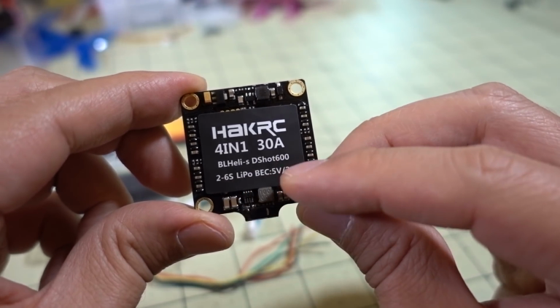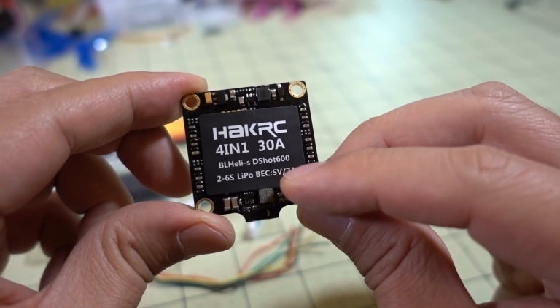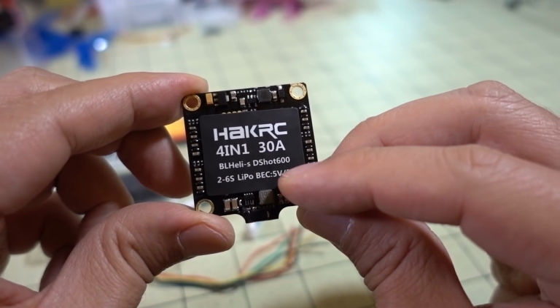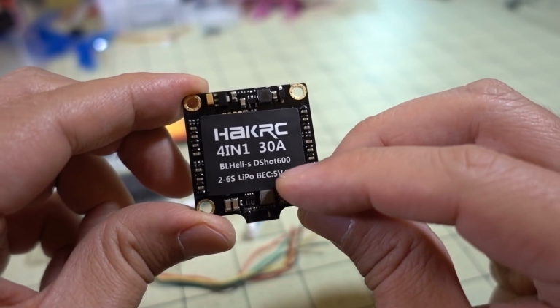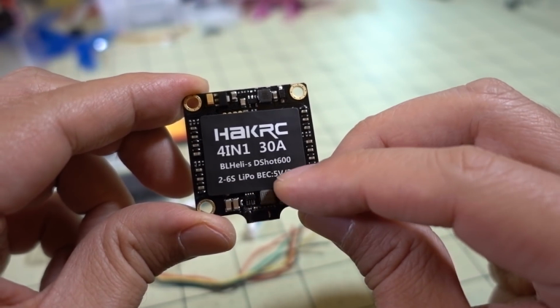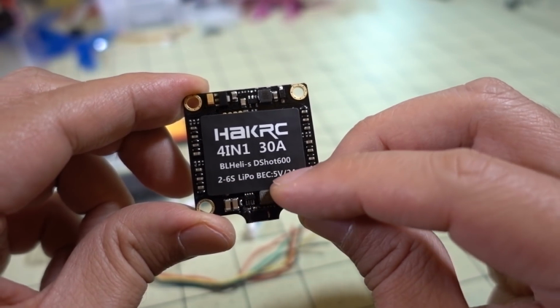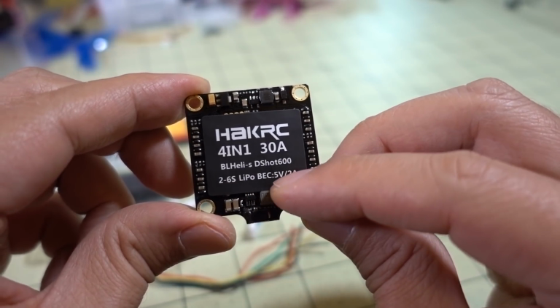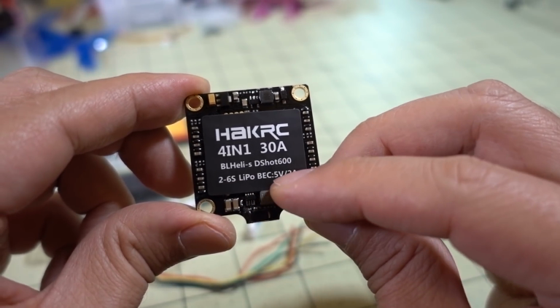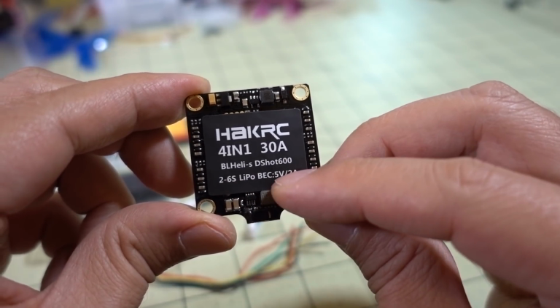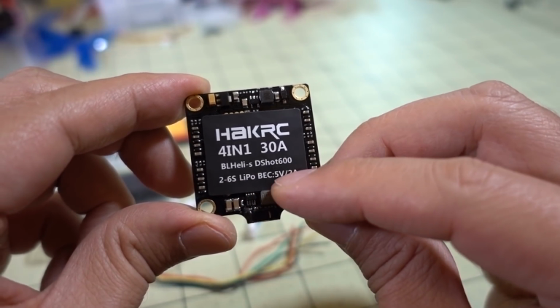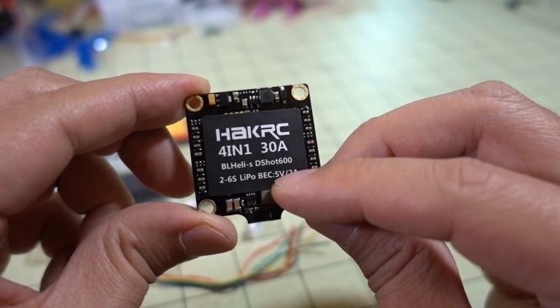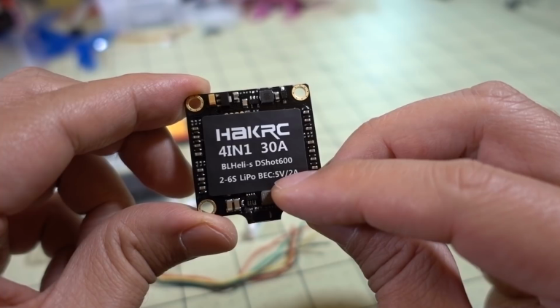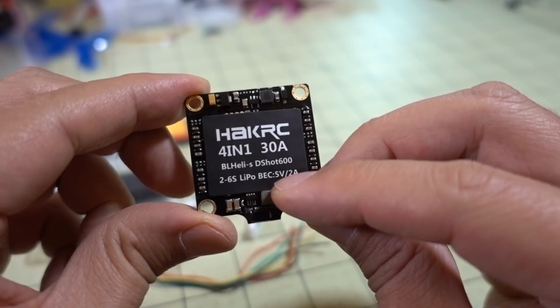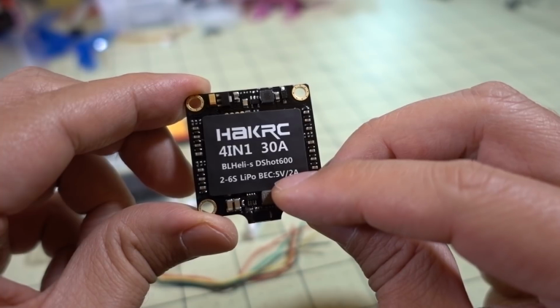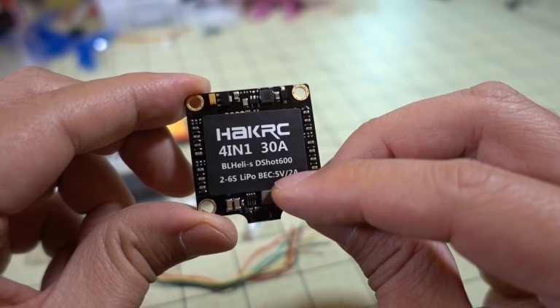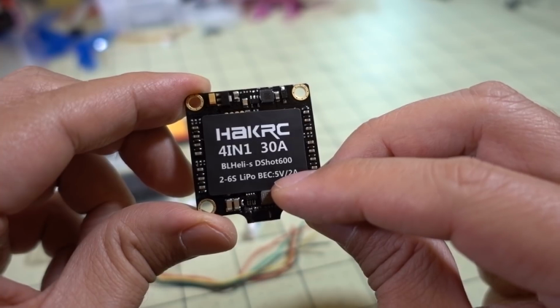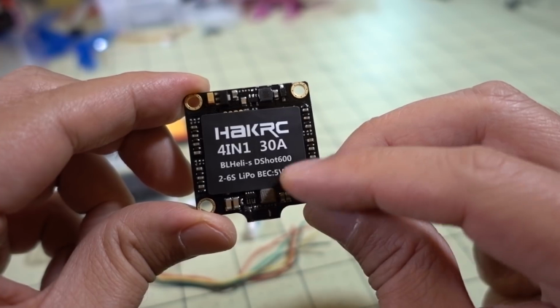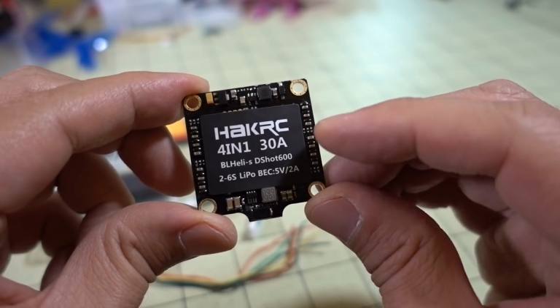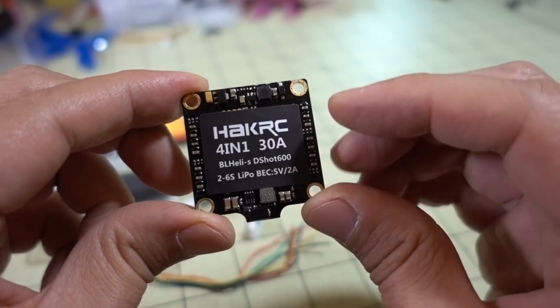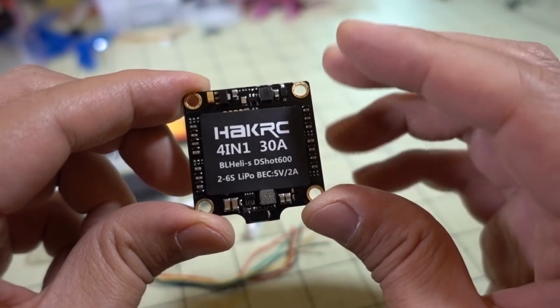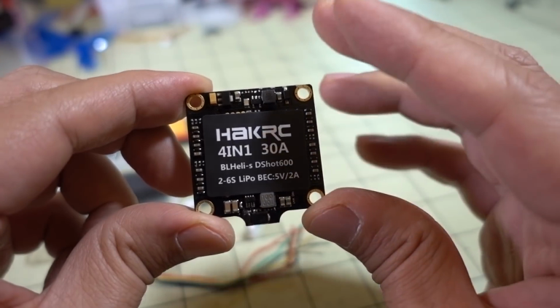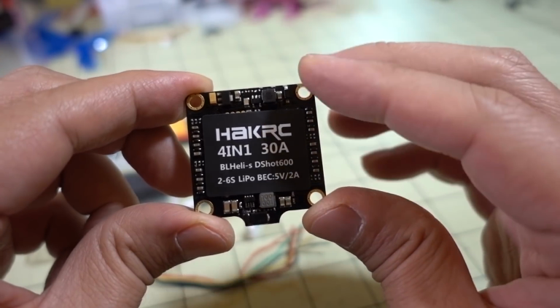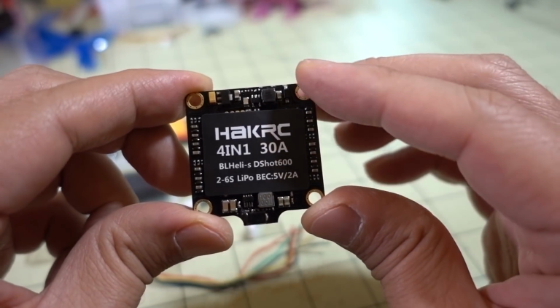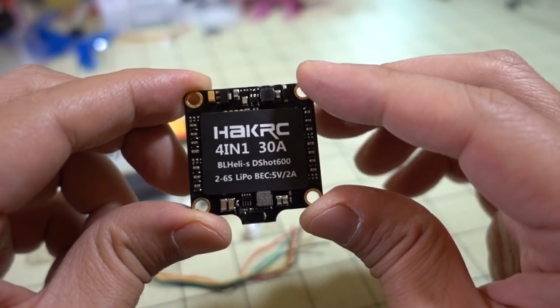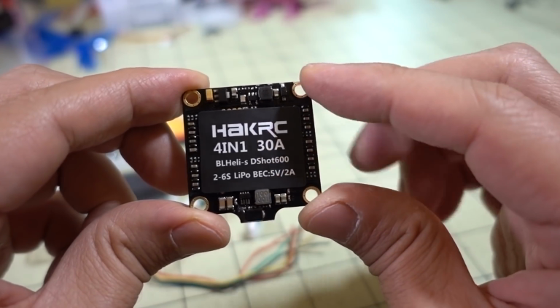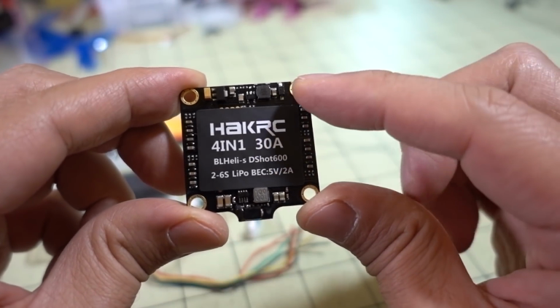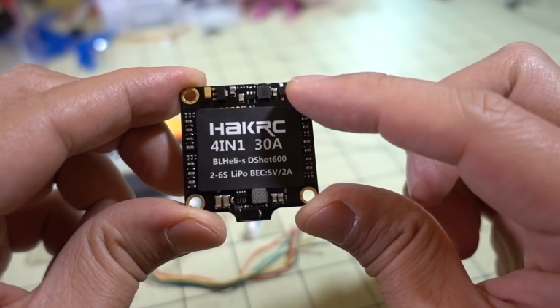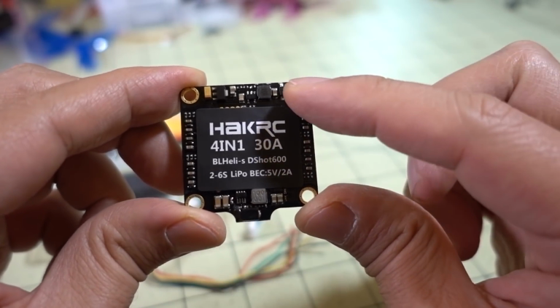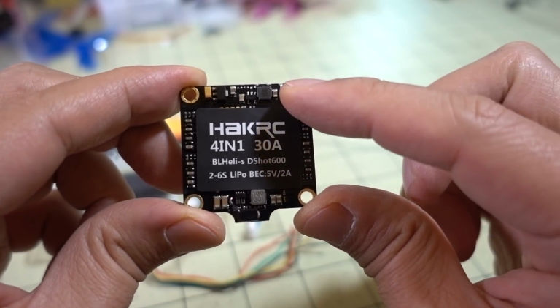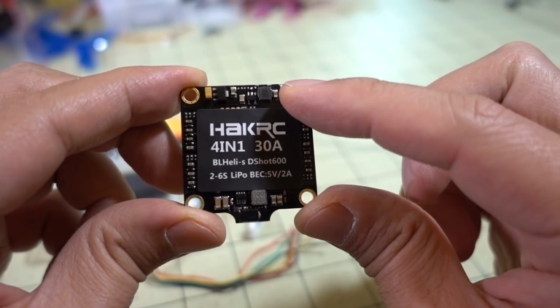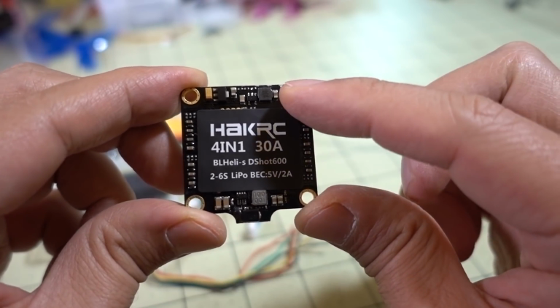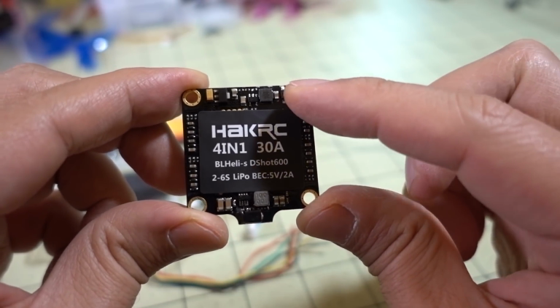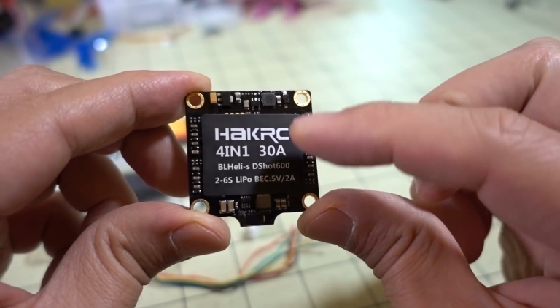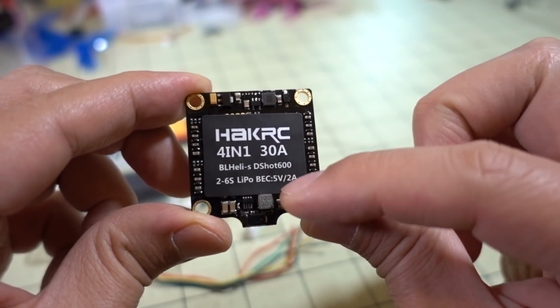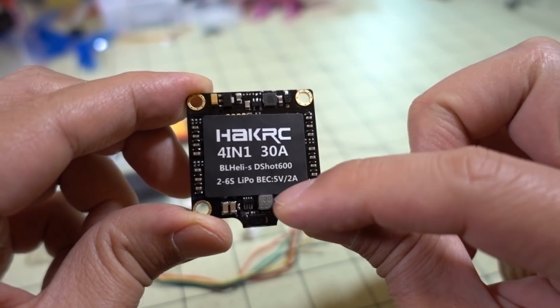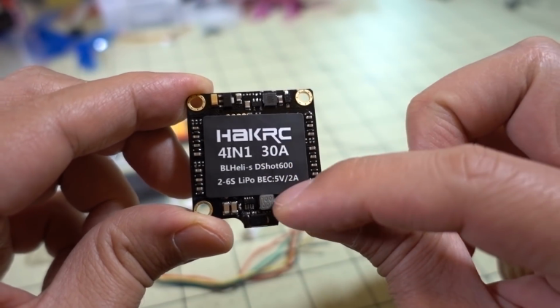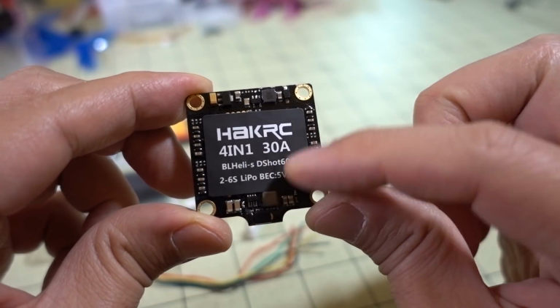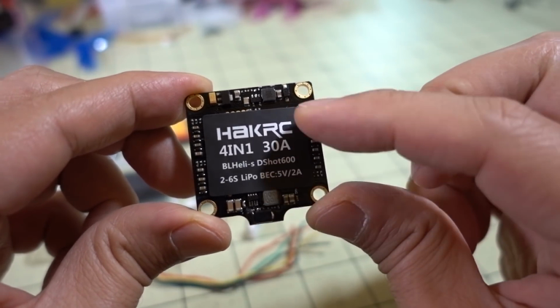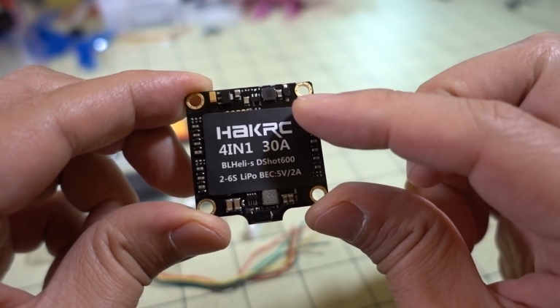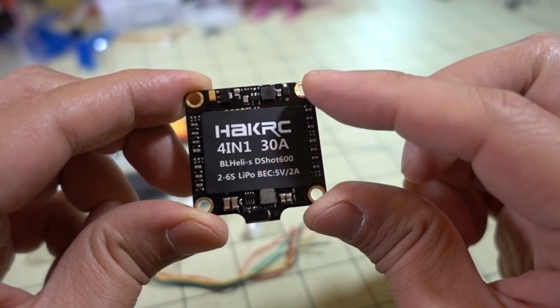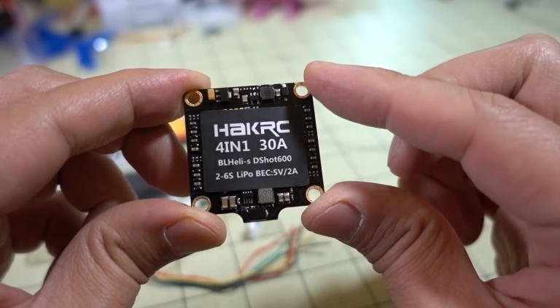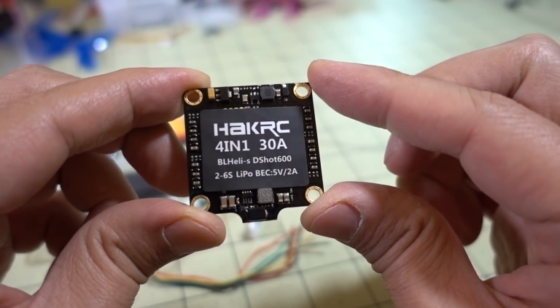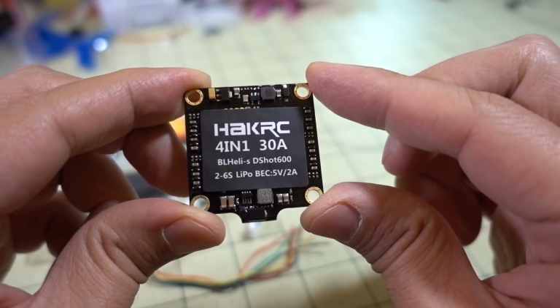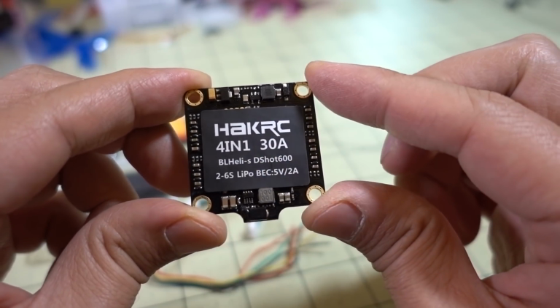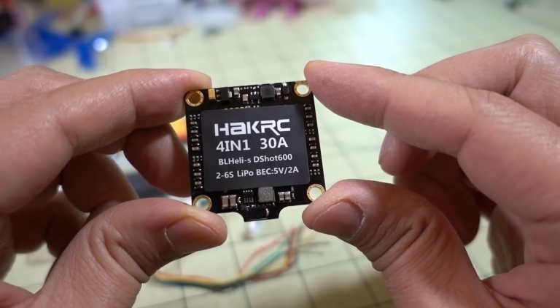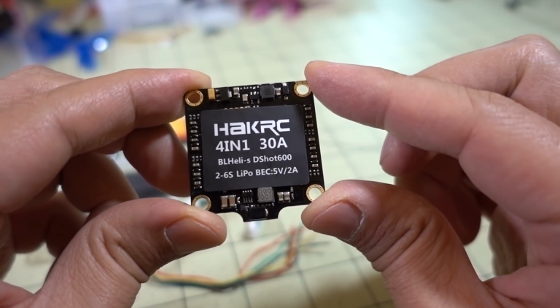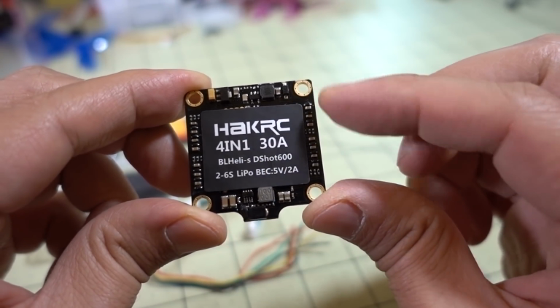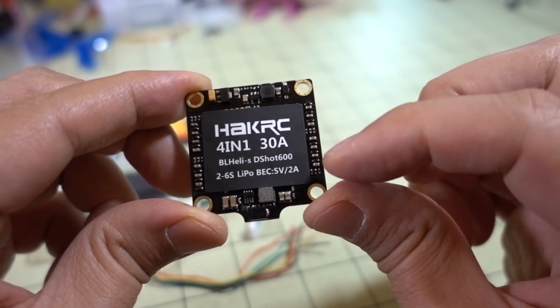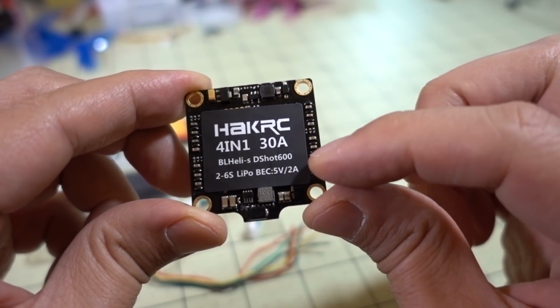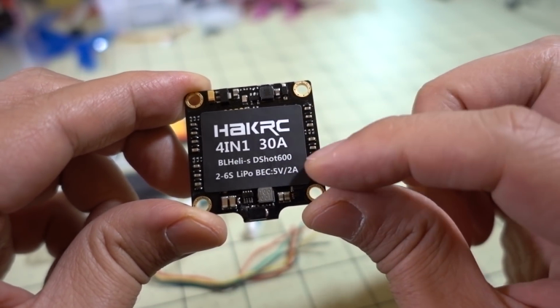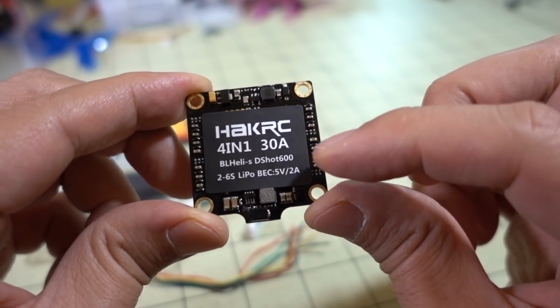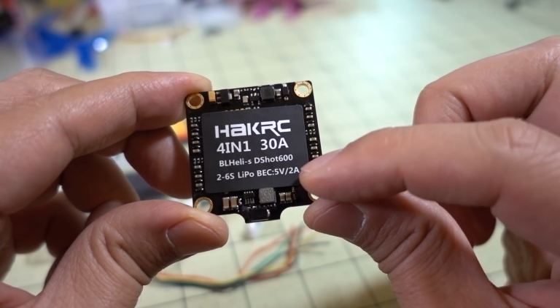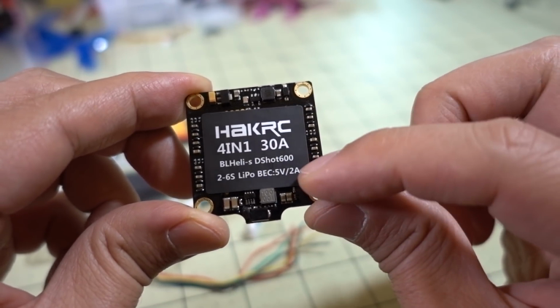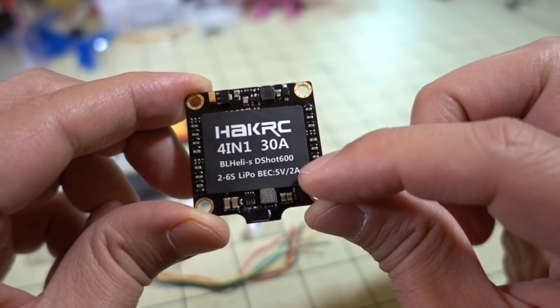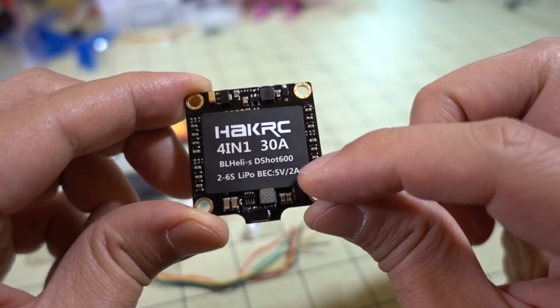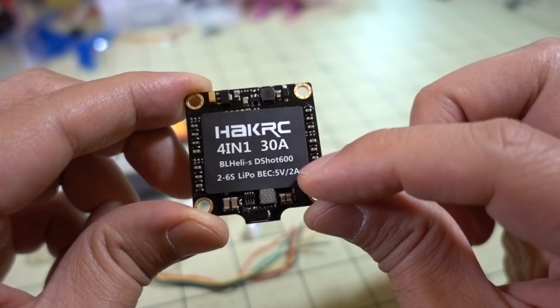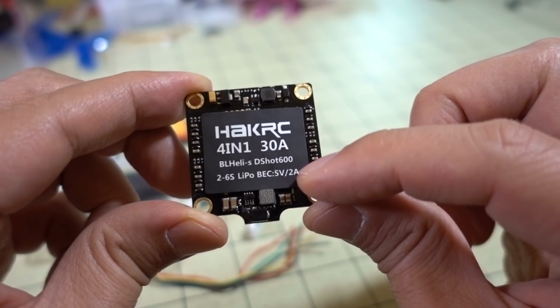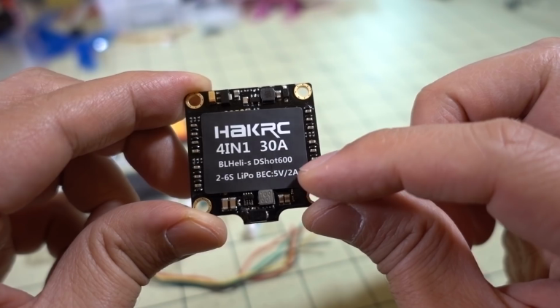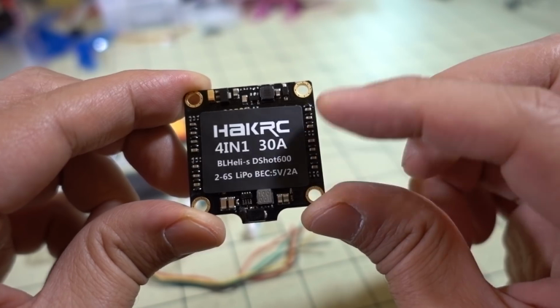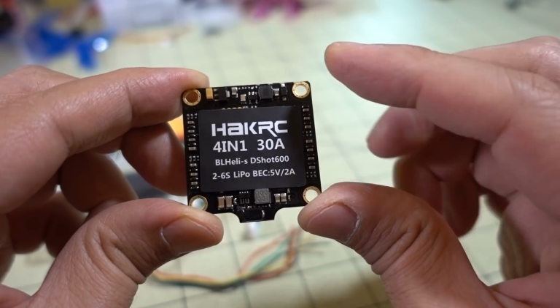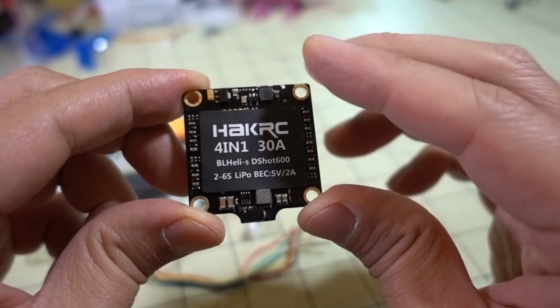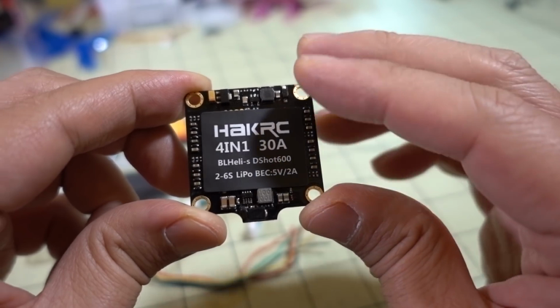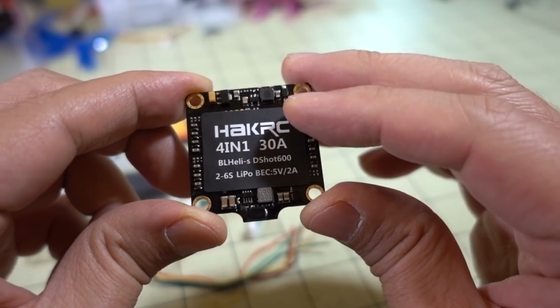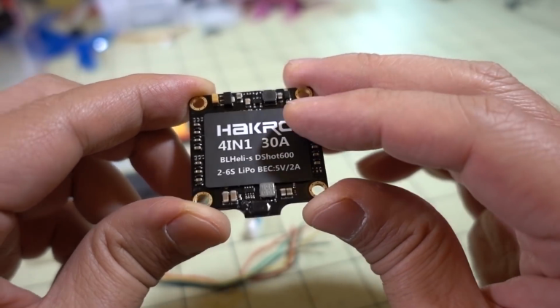This has a 5-volt regulator on board — I'm not sure if it's this one or this one, I think they're both regulators — but it's 5 volts up to 2 amps.